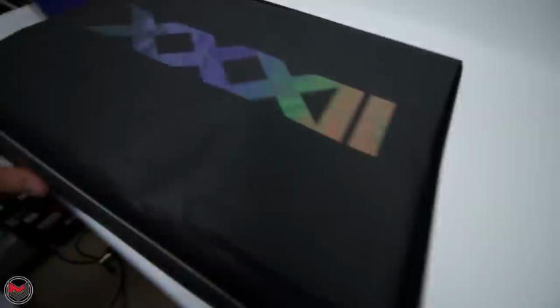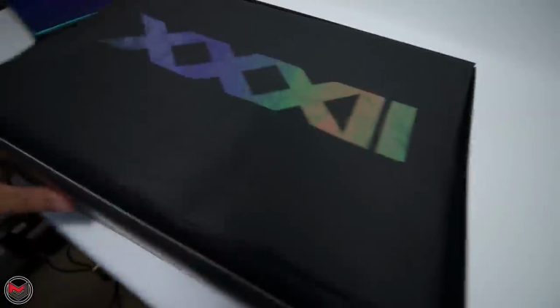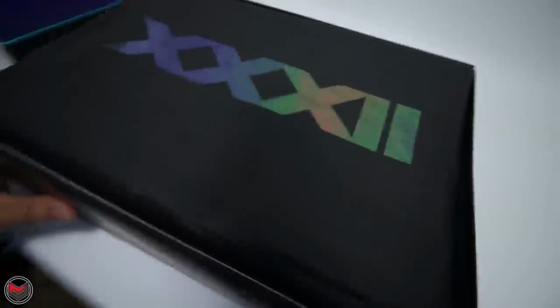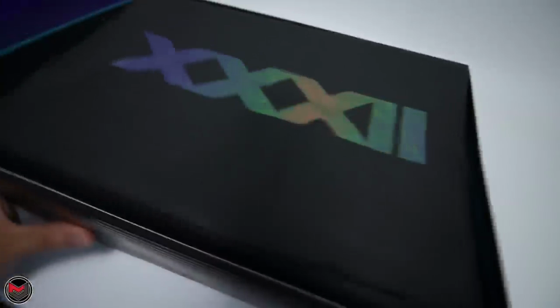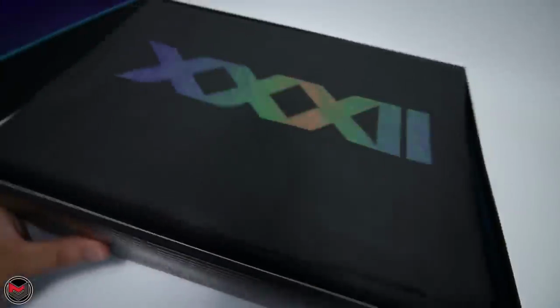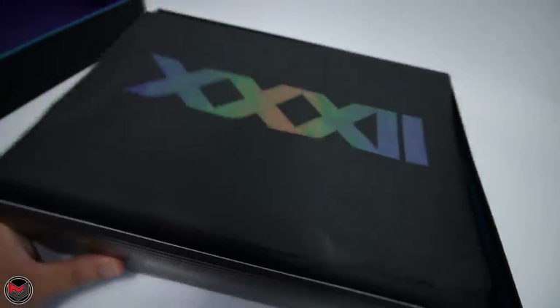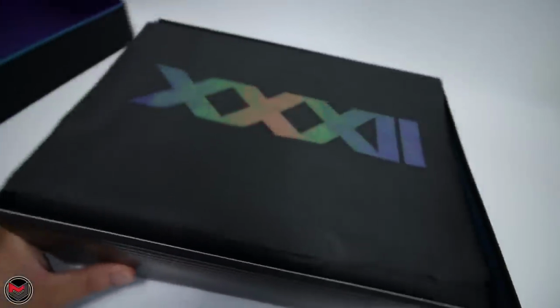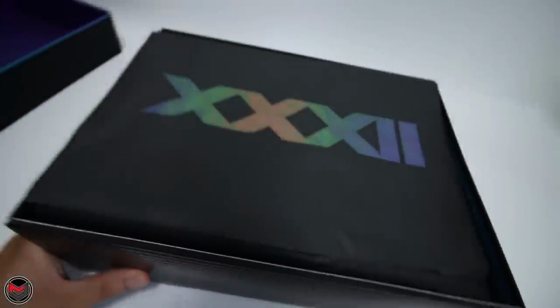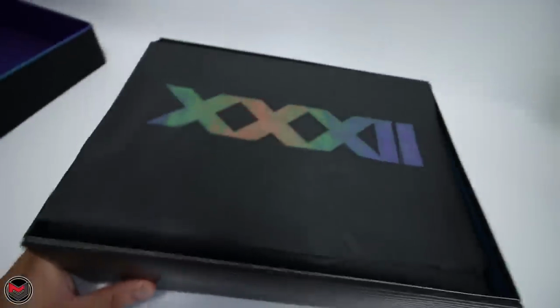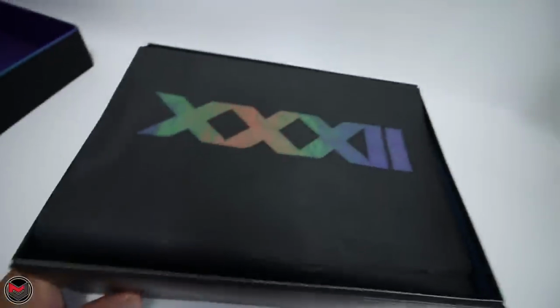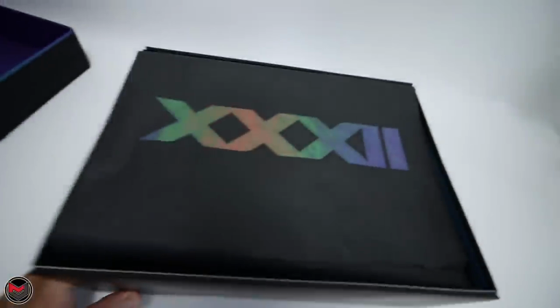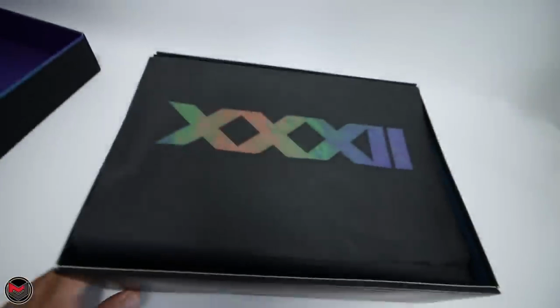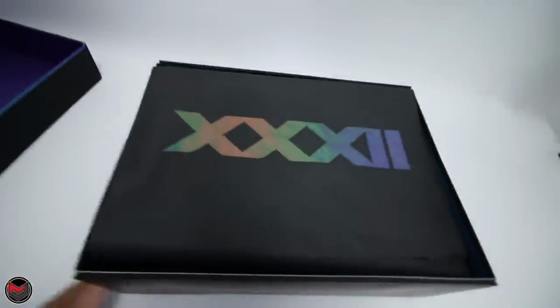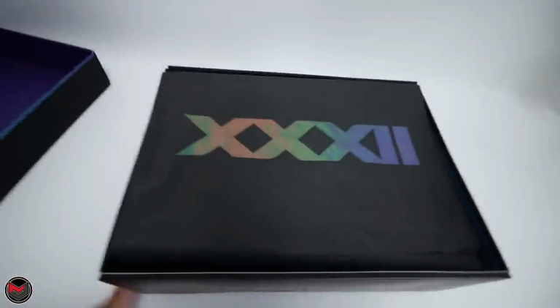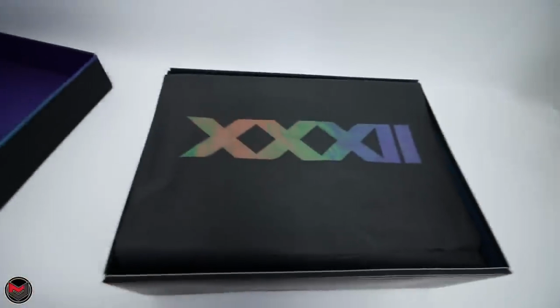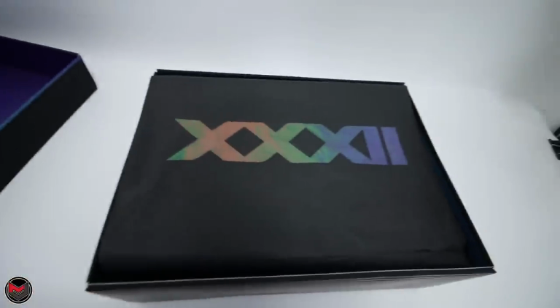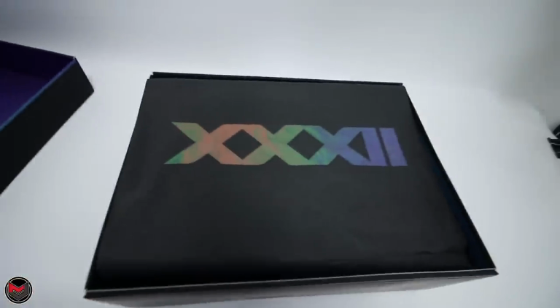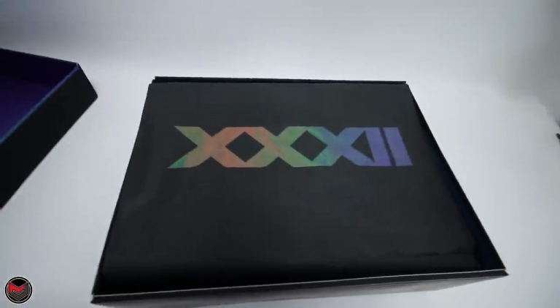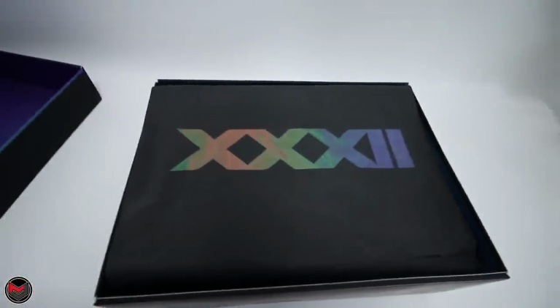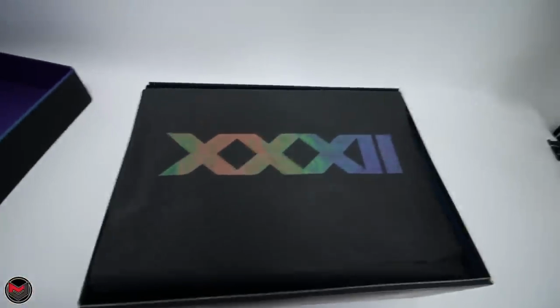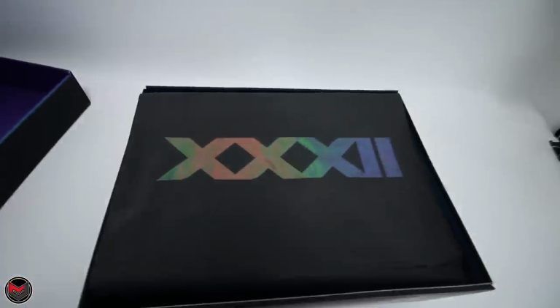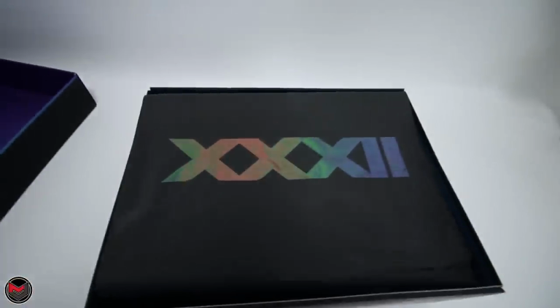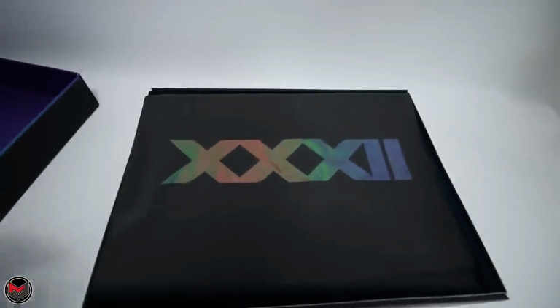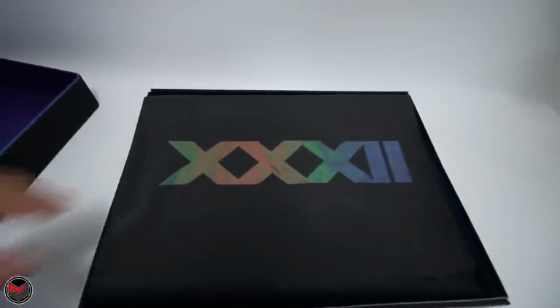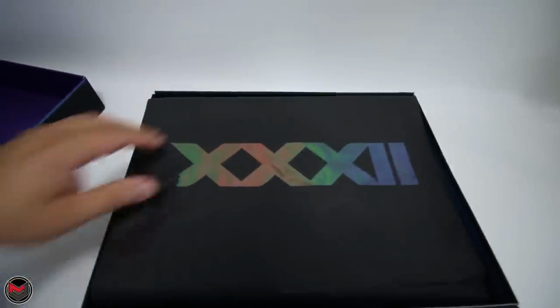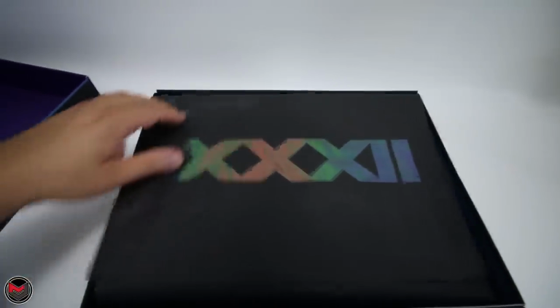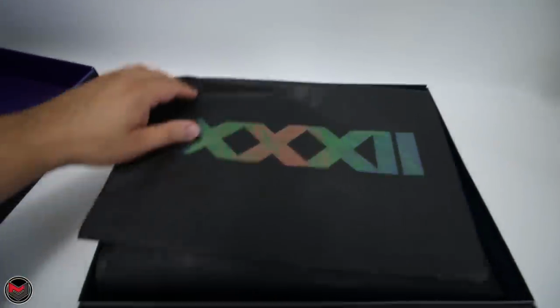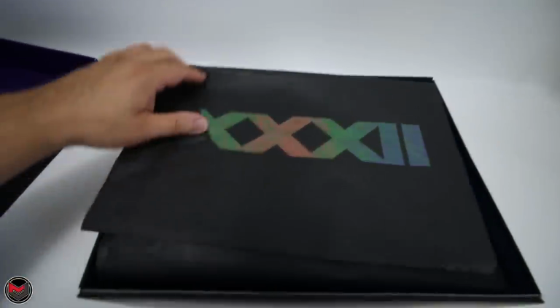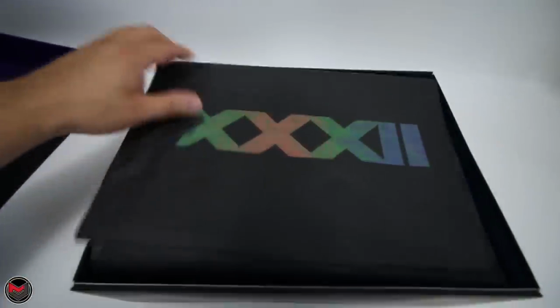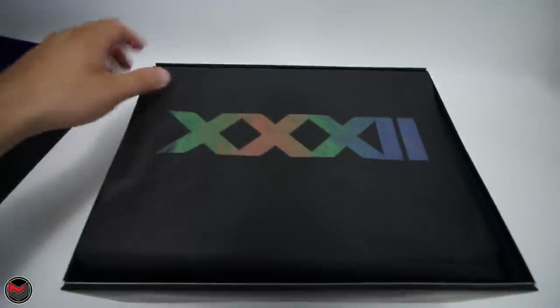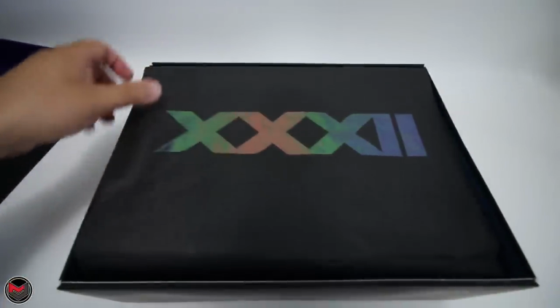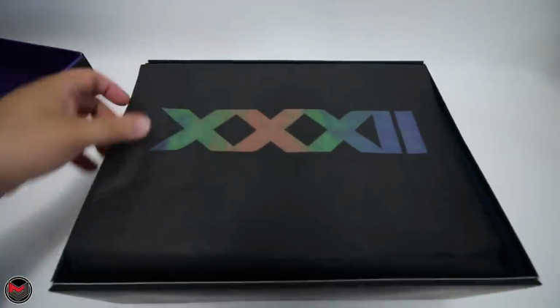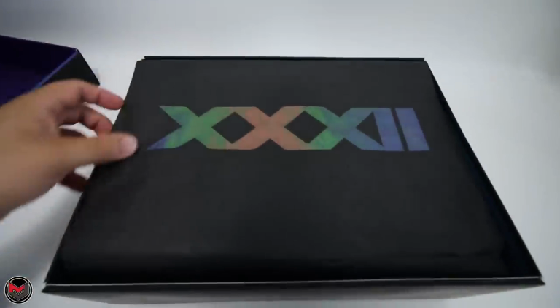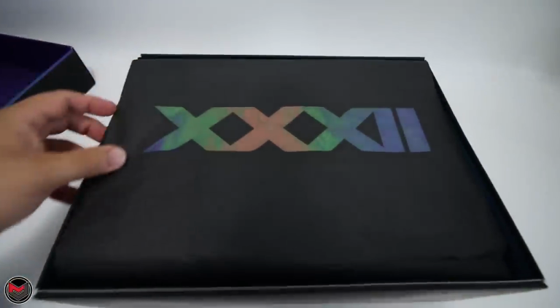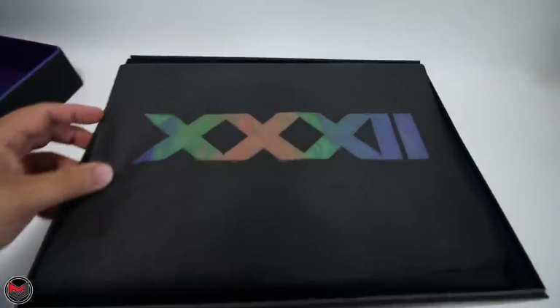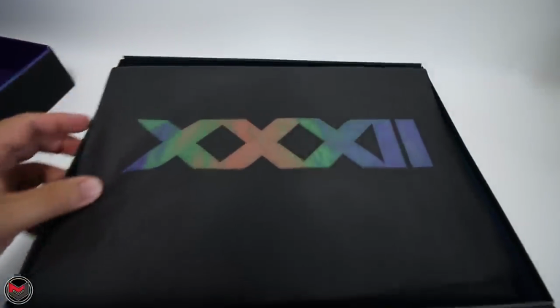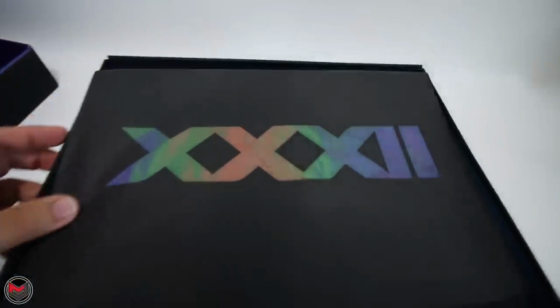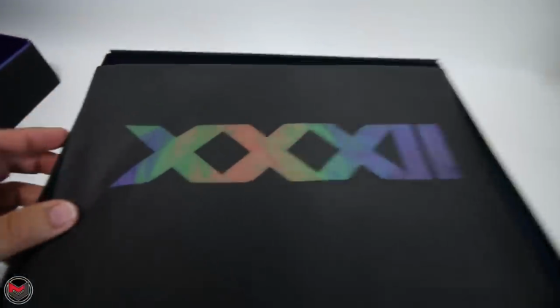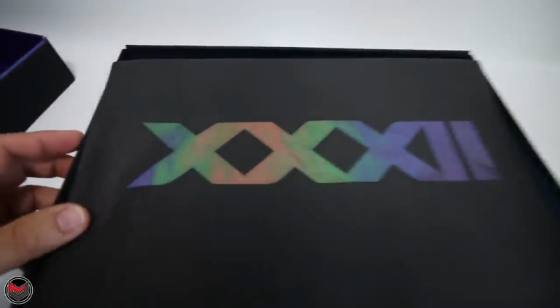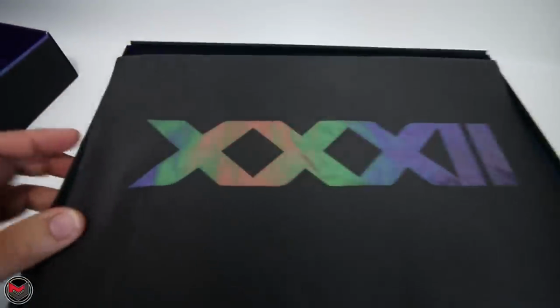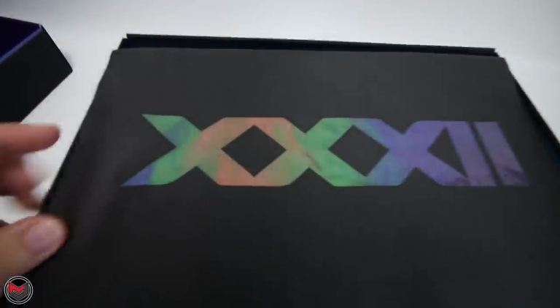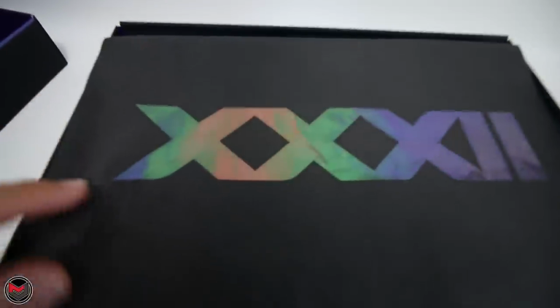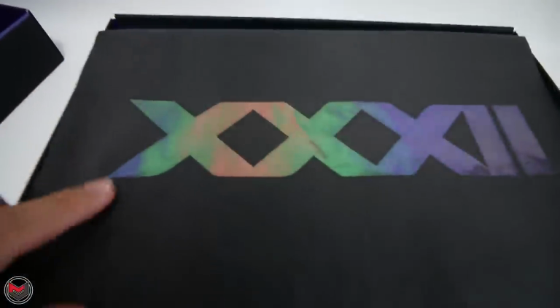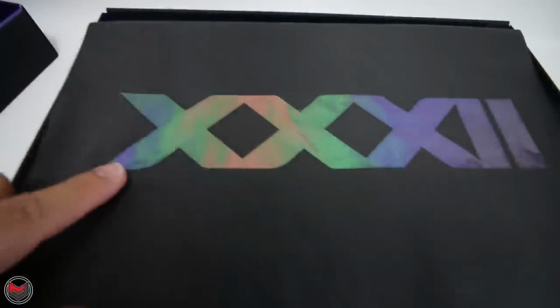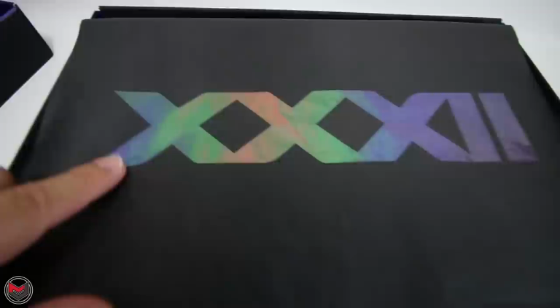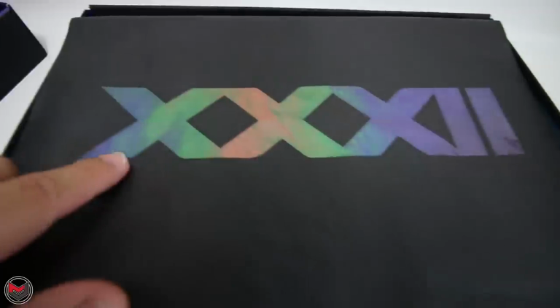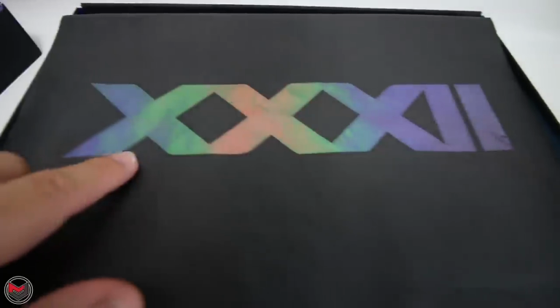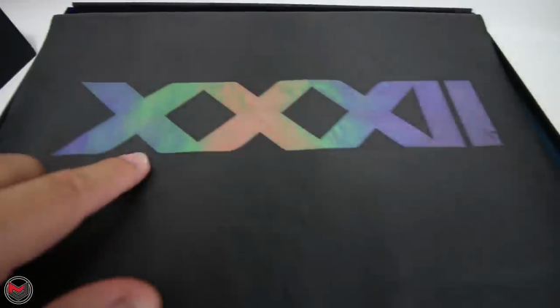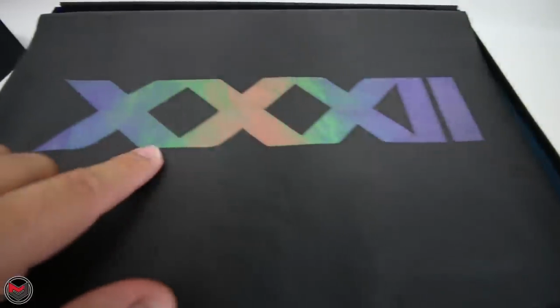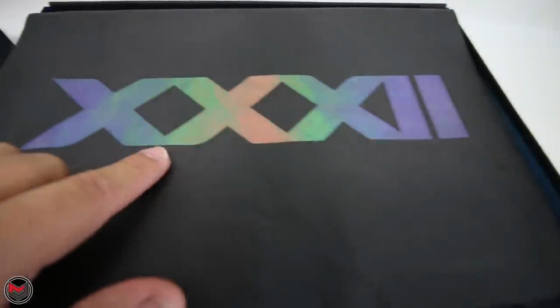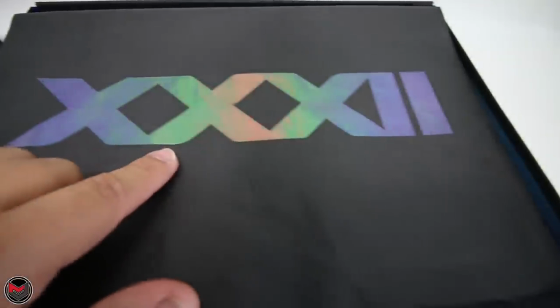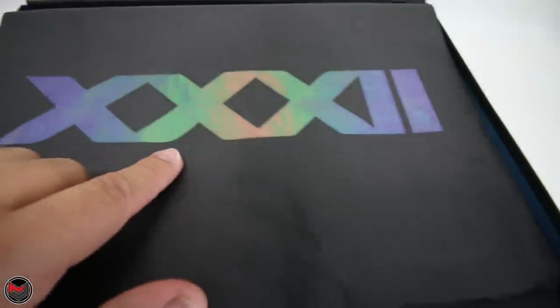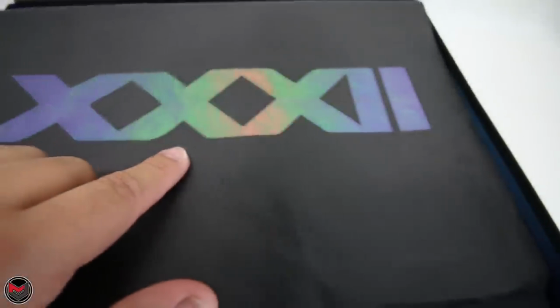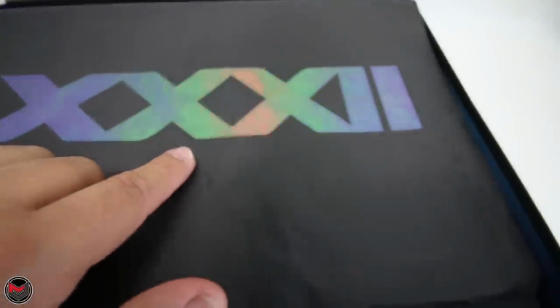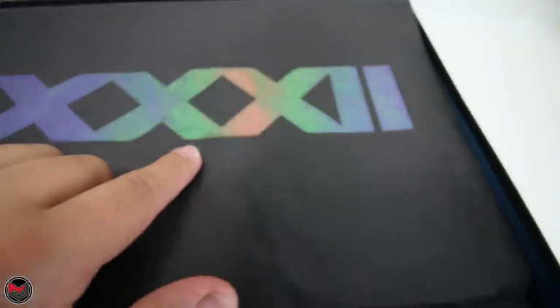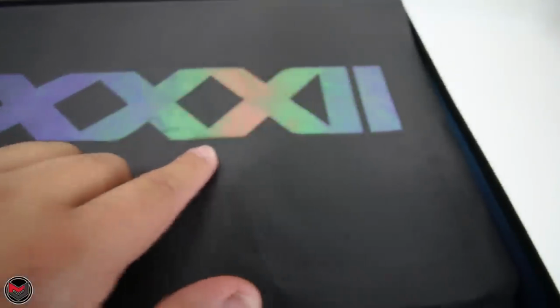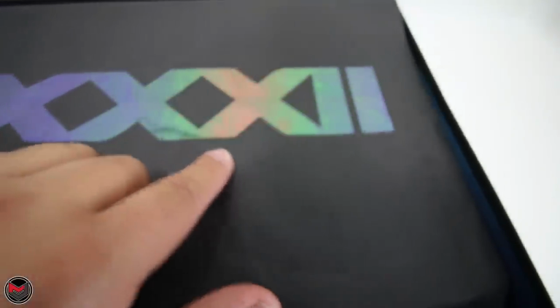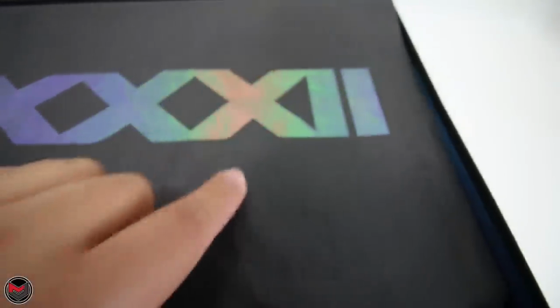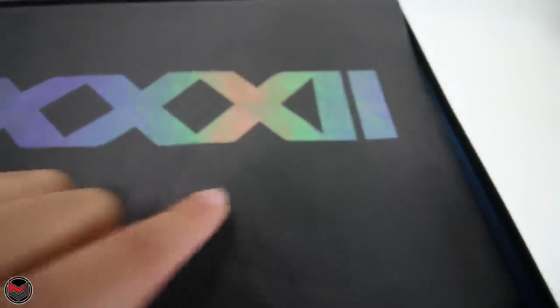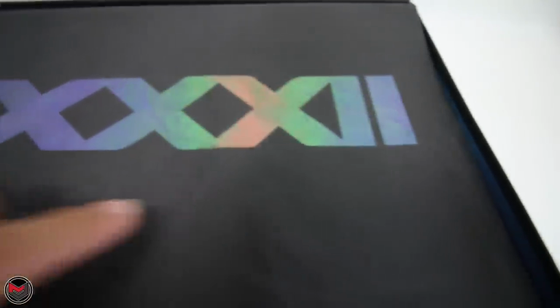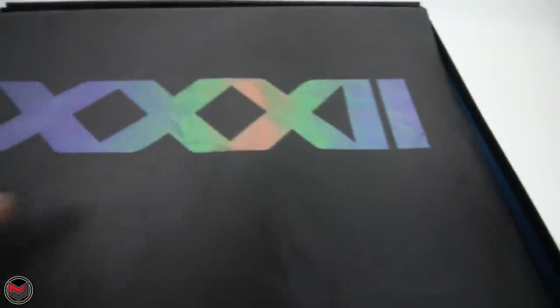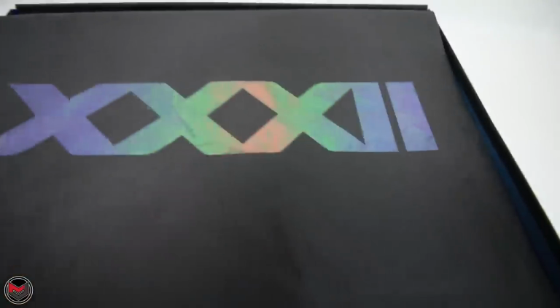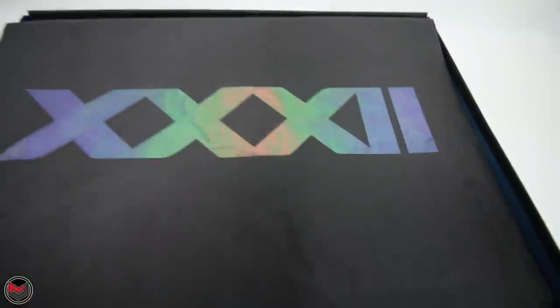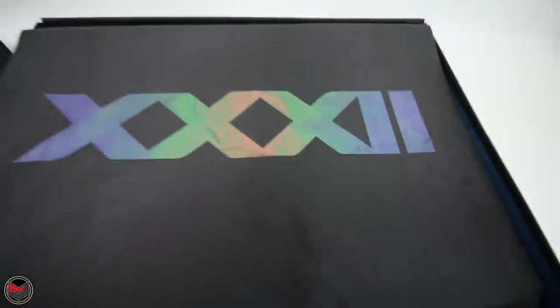Coming into the box here, we have the 32, and that iridescent look is really, really nice.